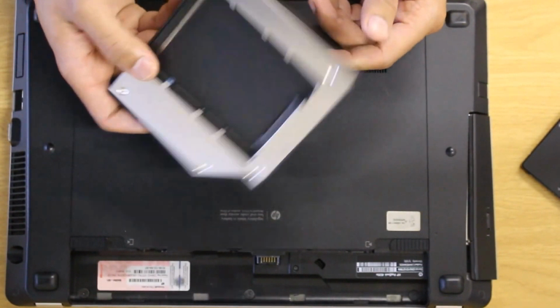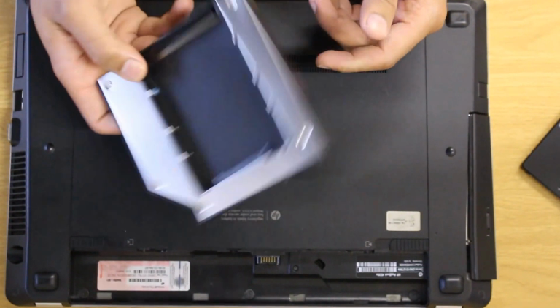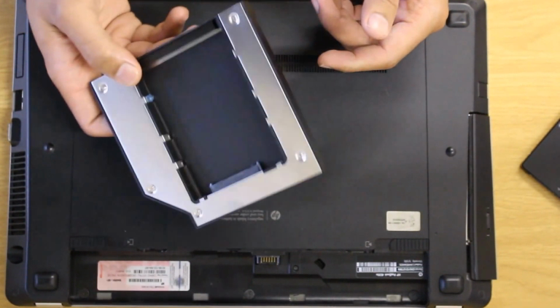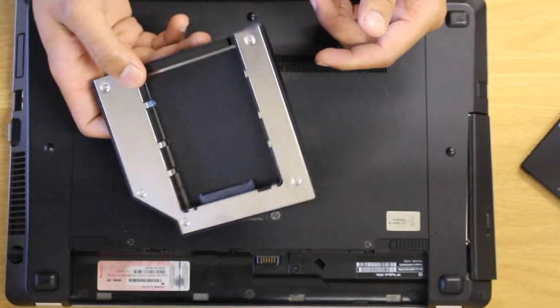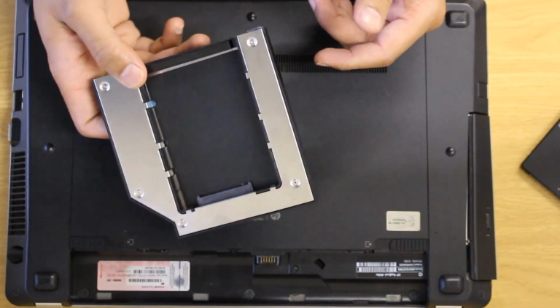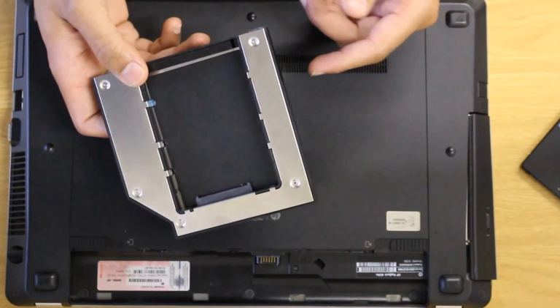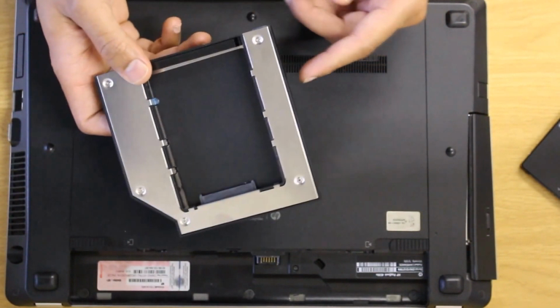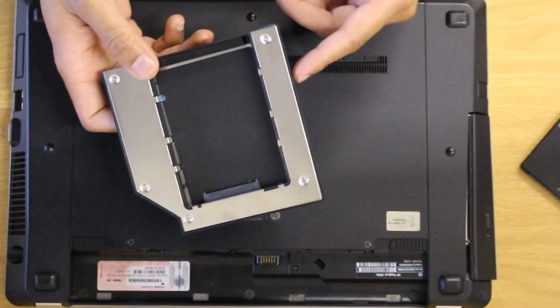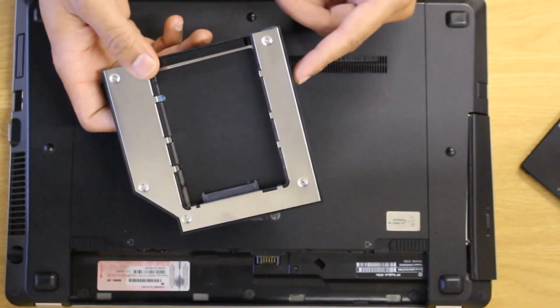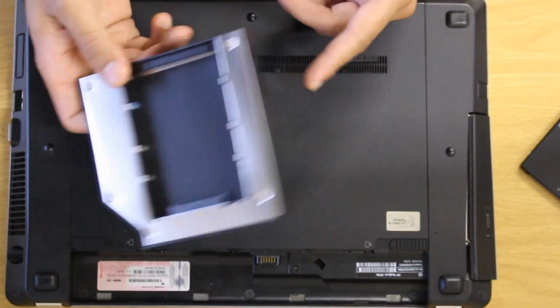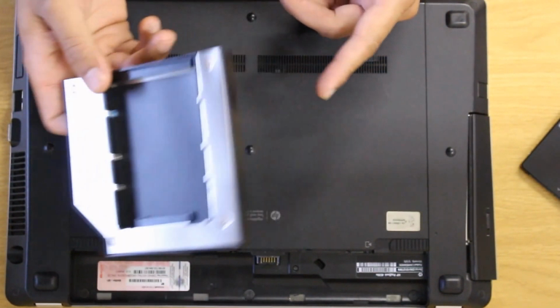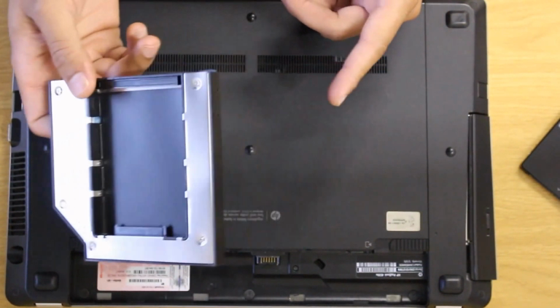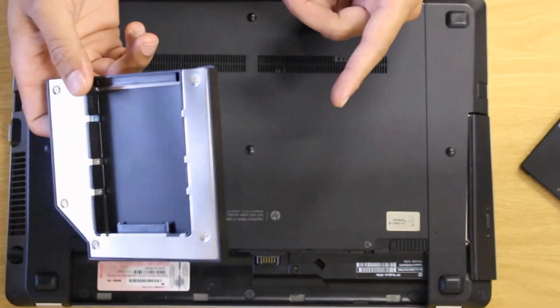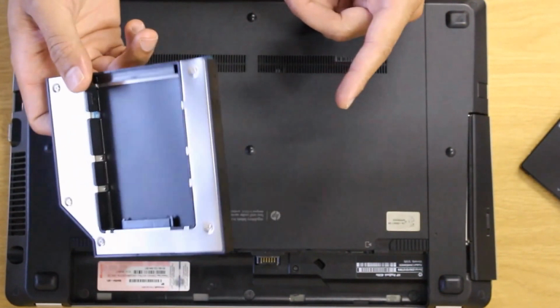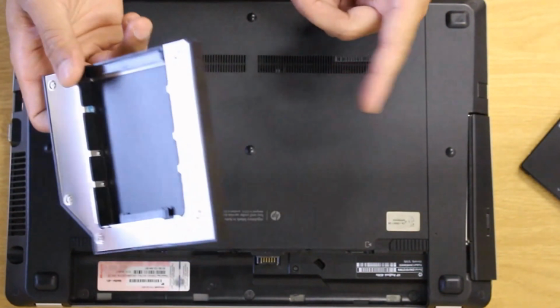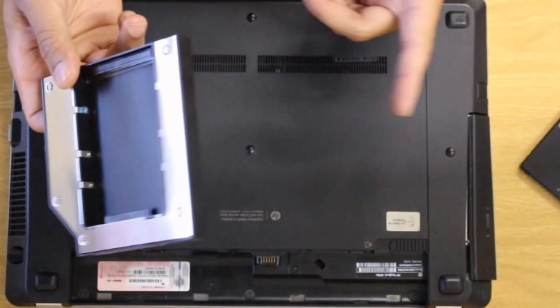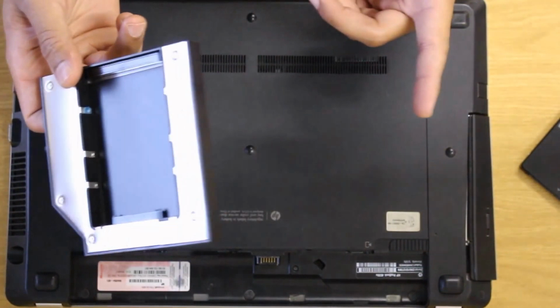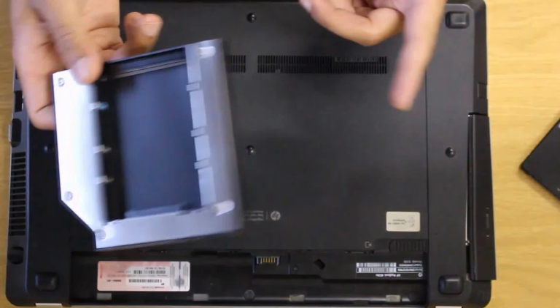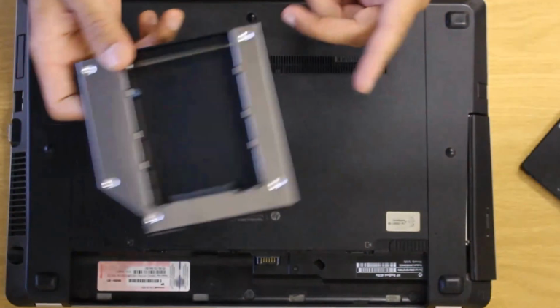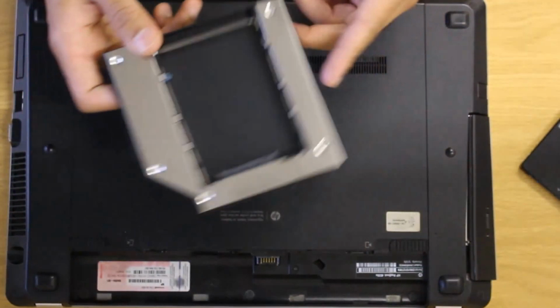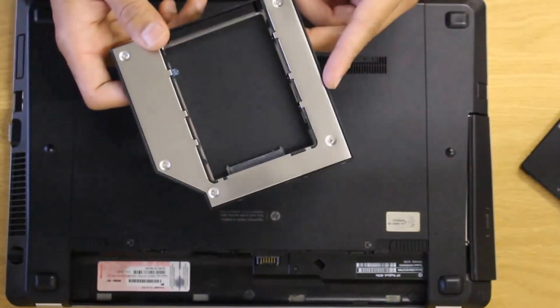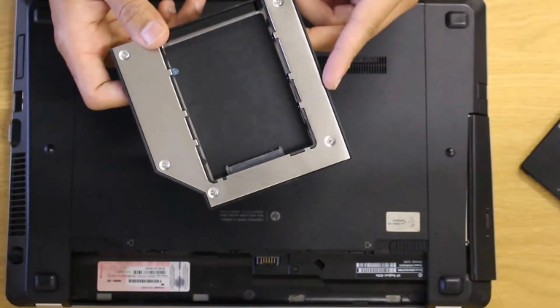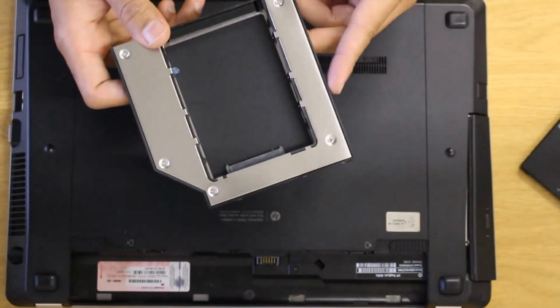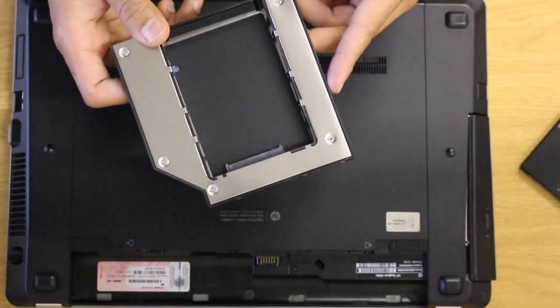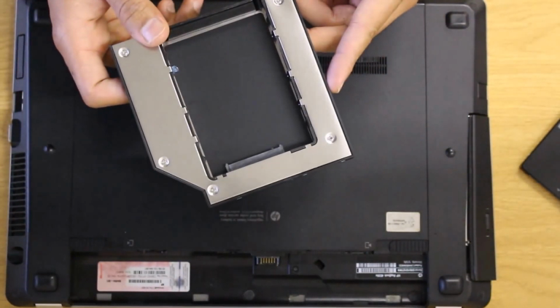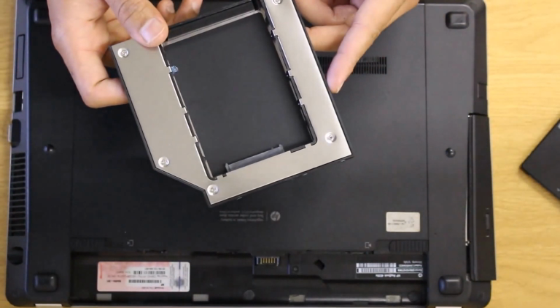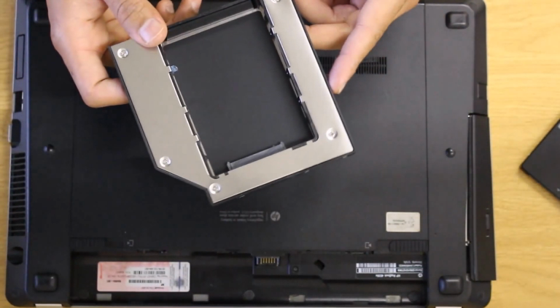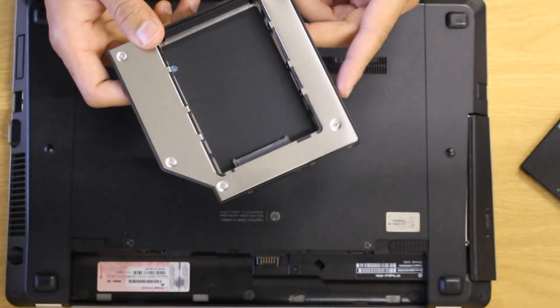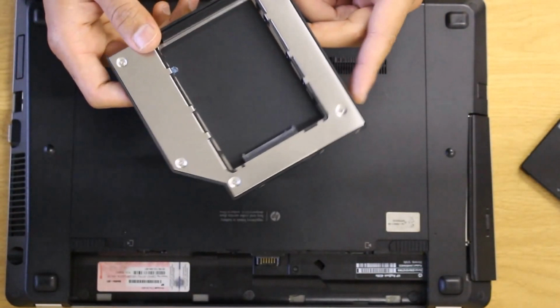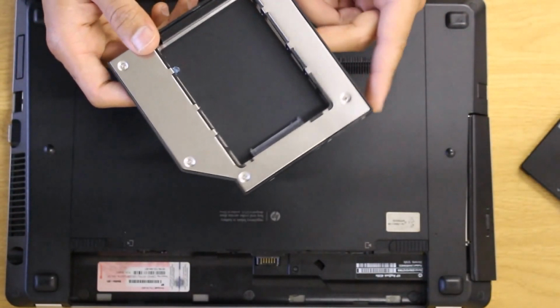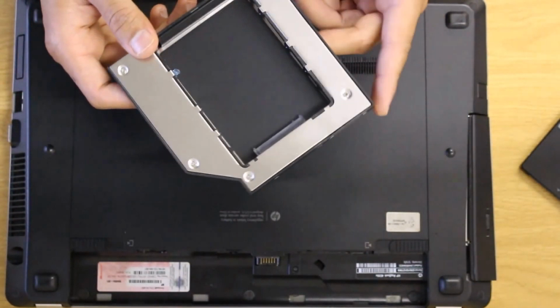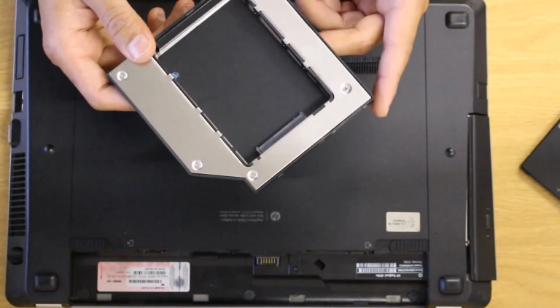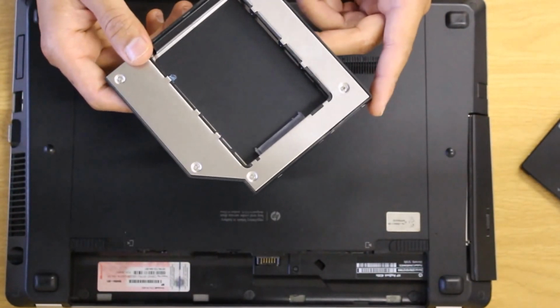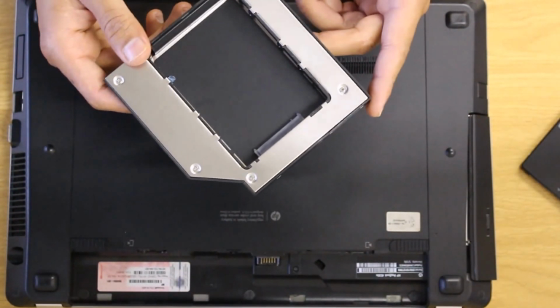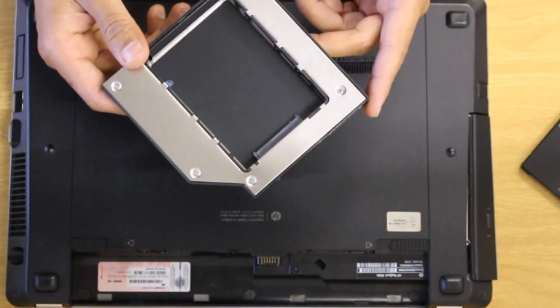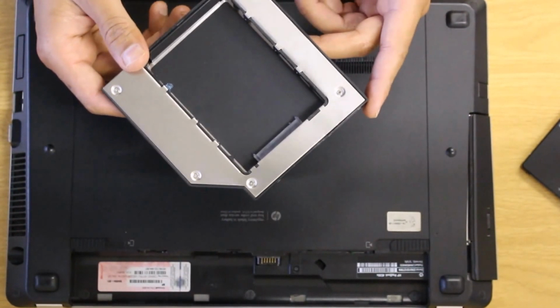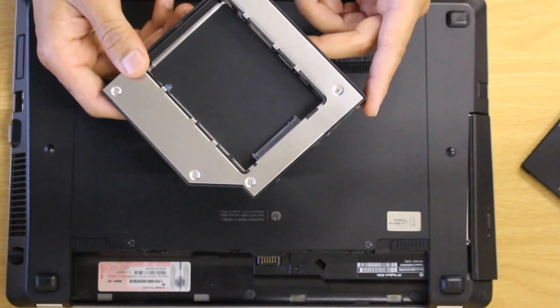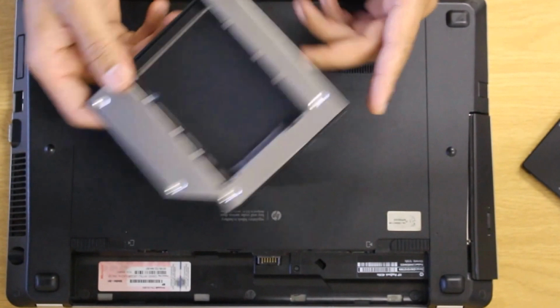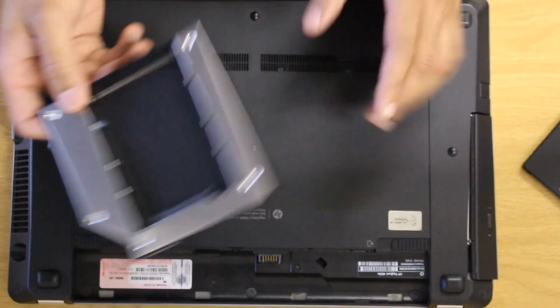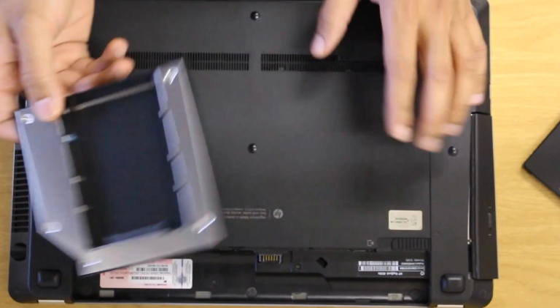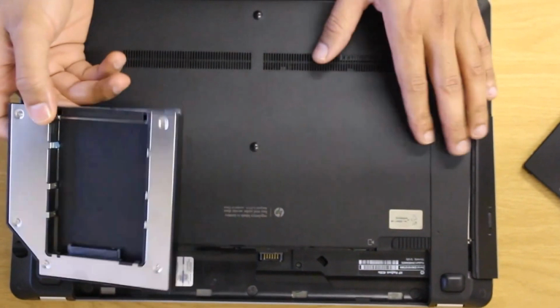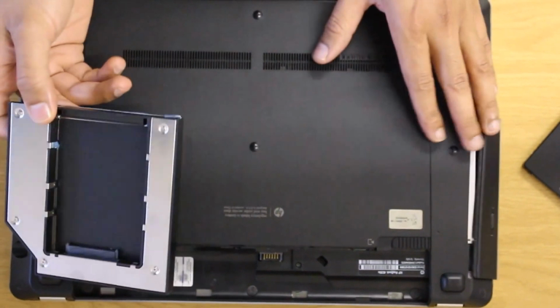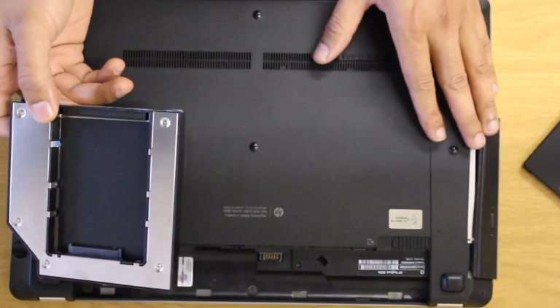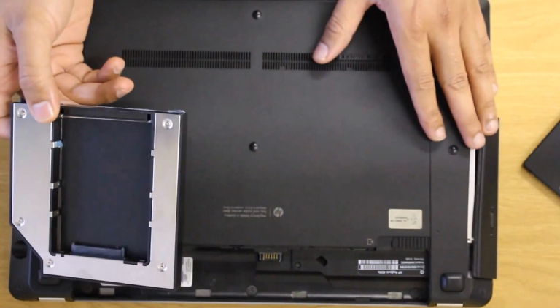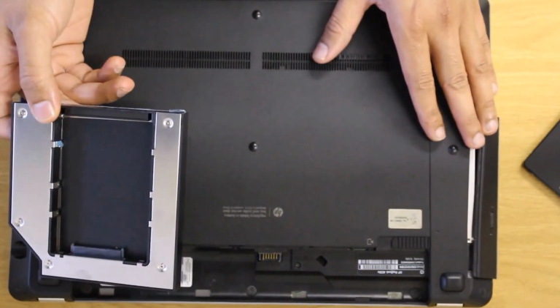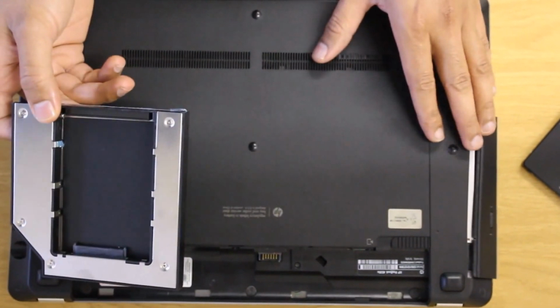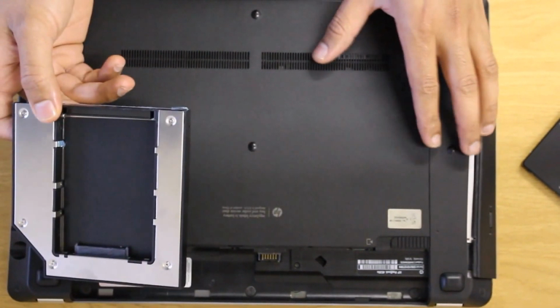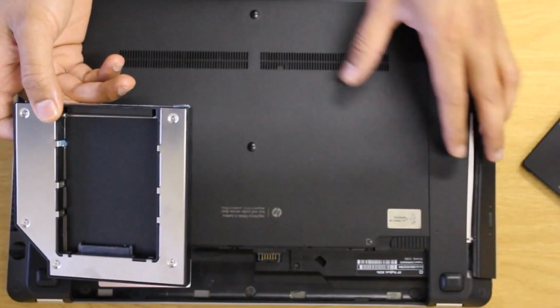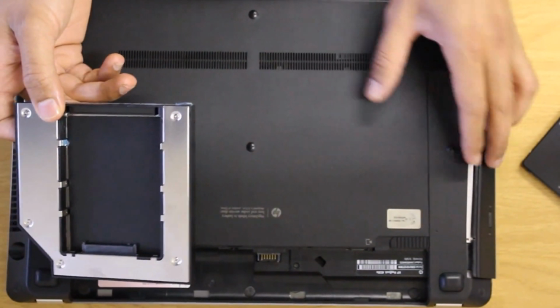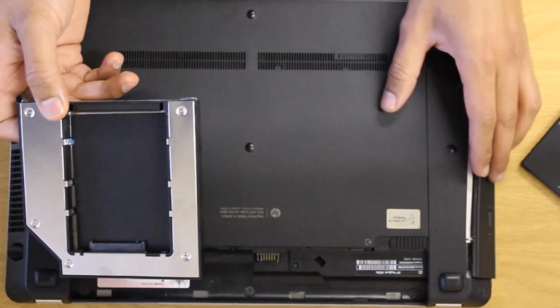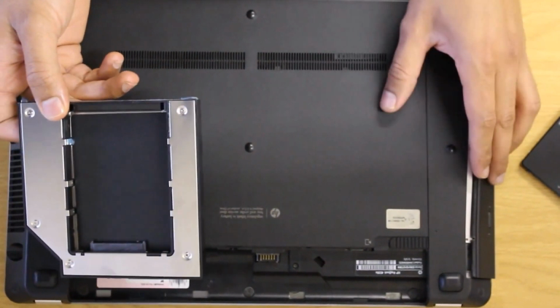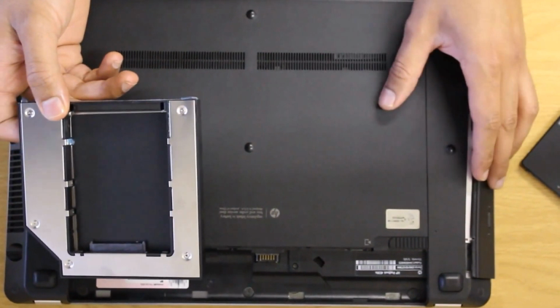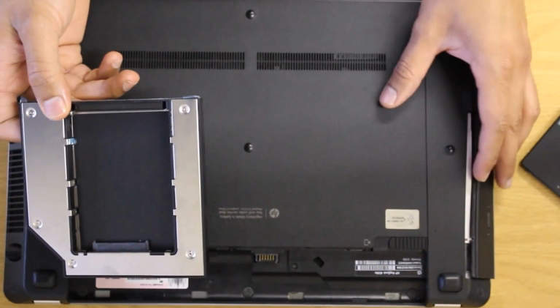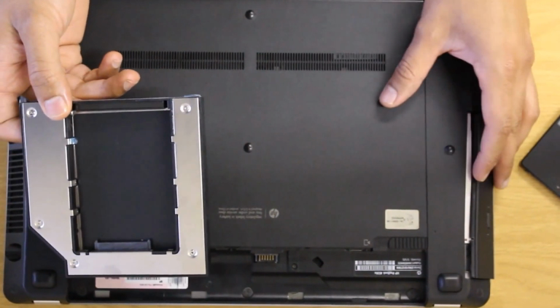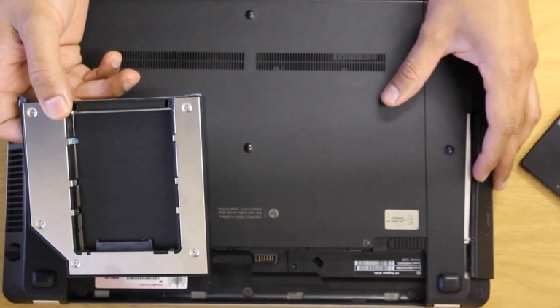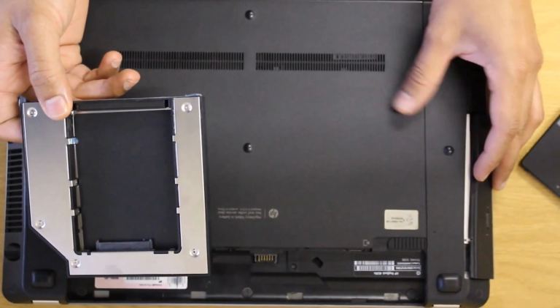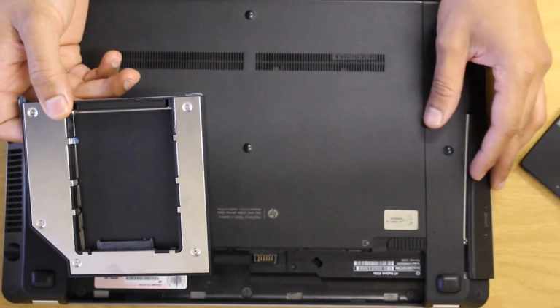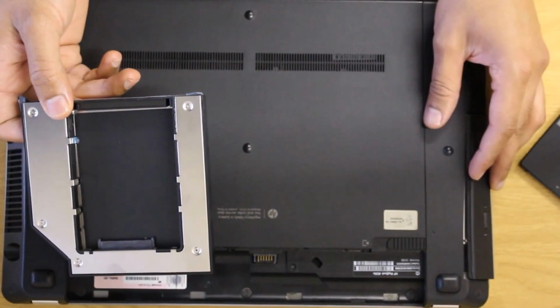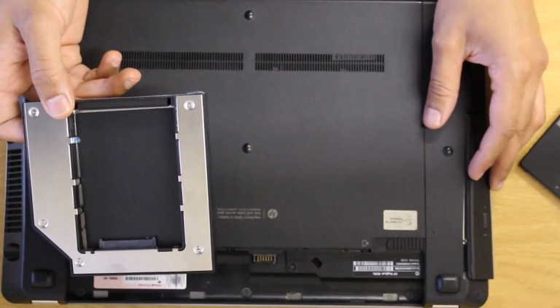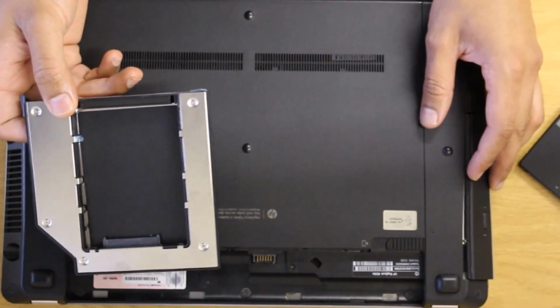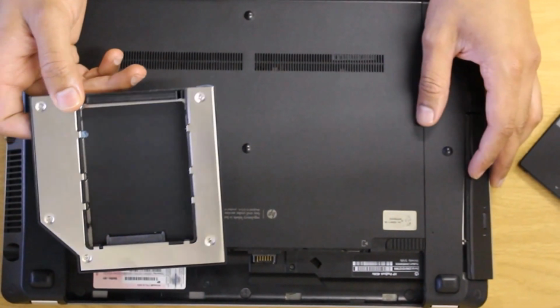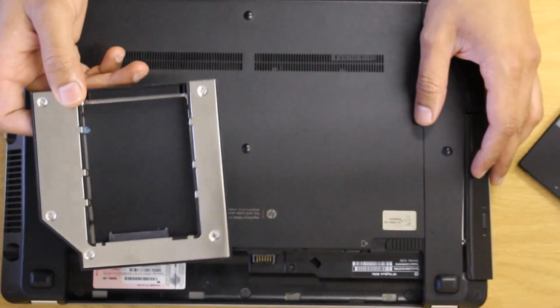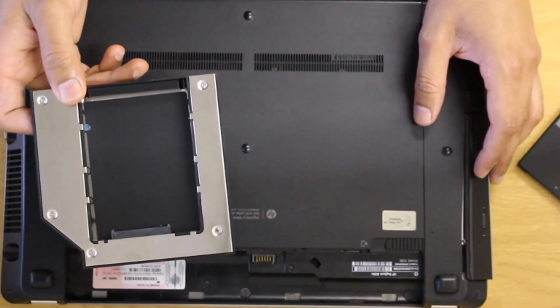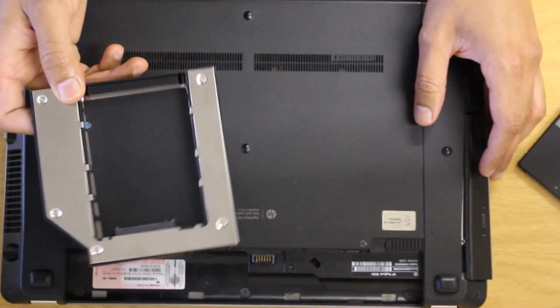So when you guys are getting this carry case, make sure that it's specific to your laptop model itself.